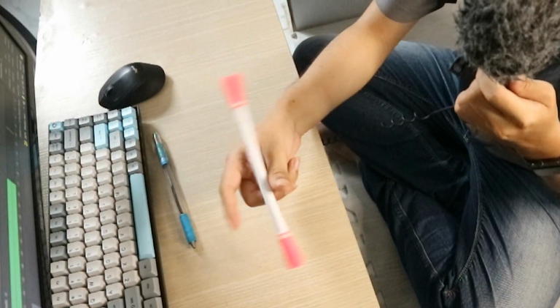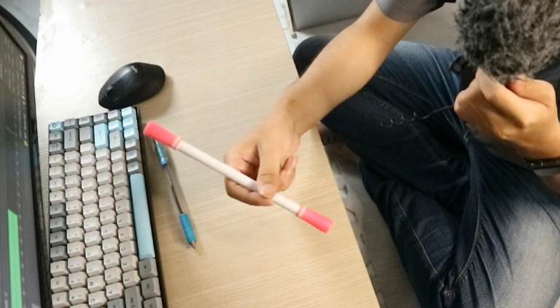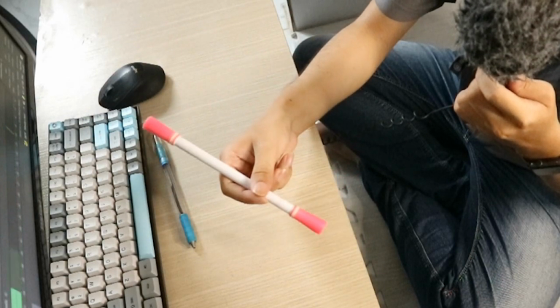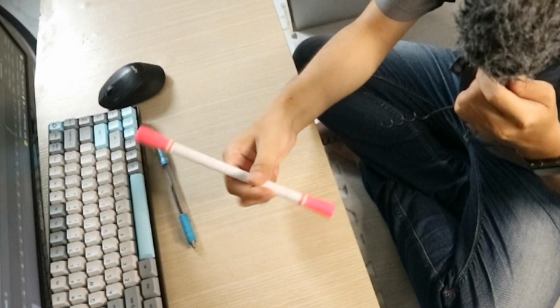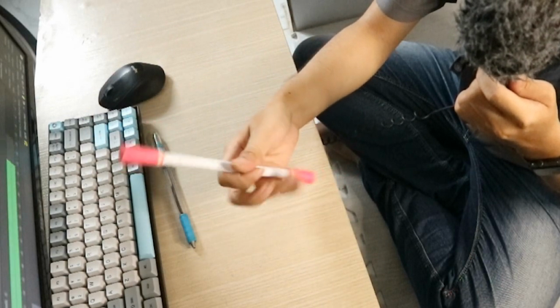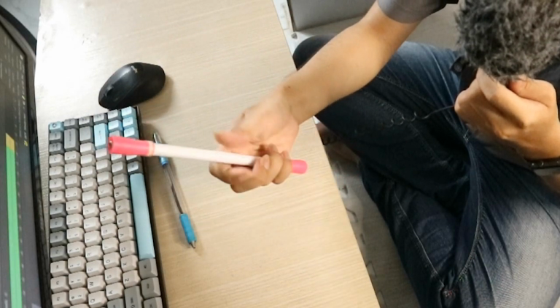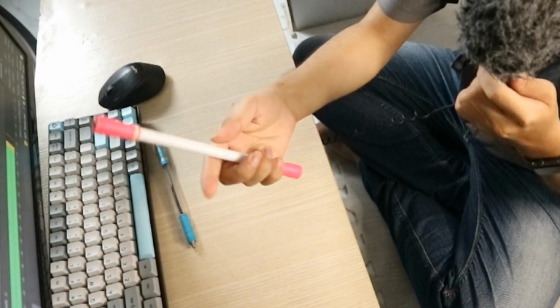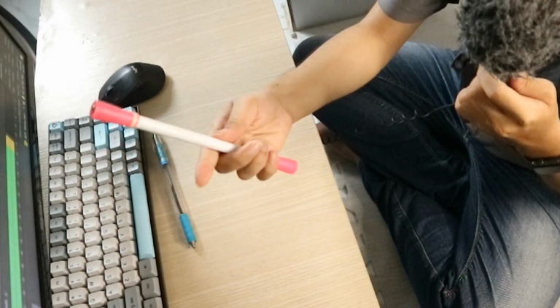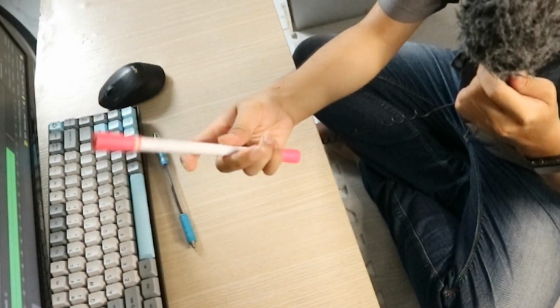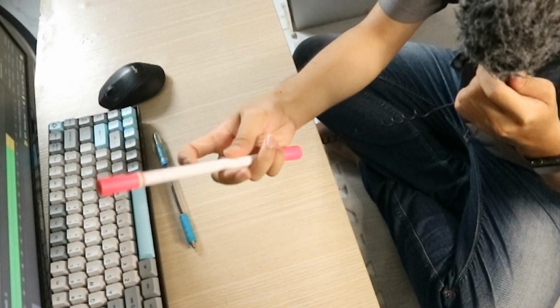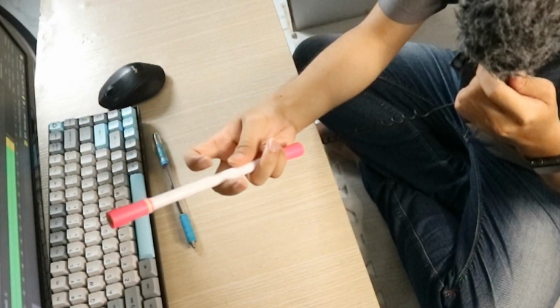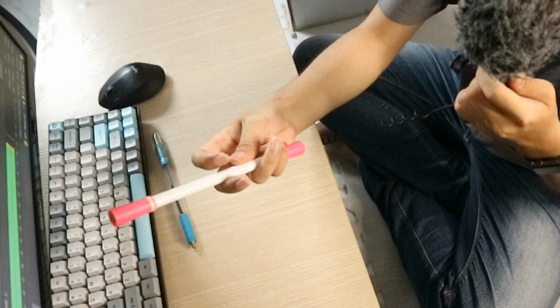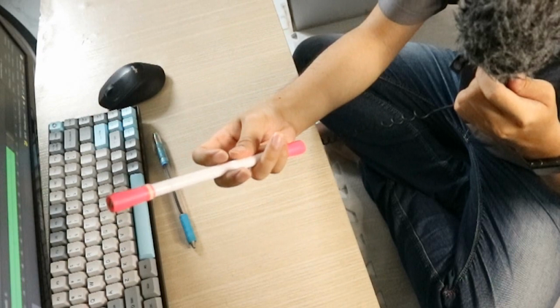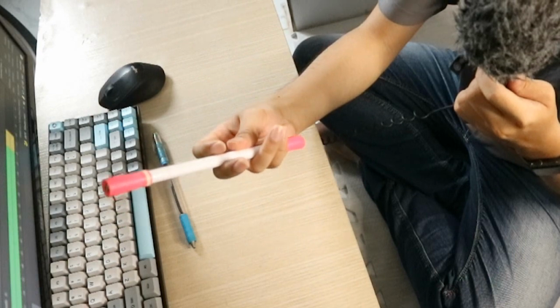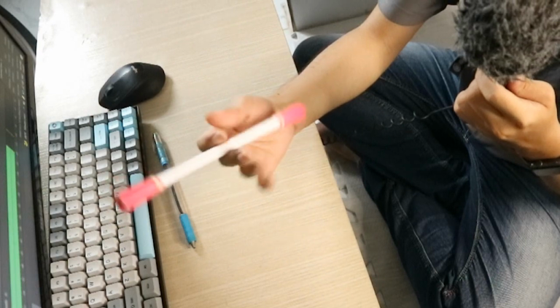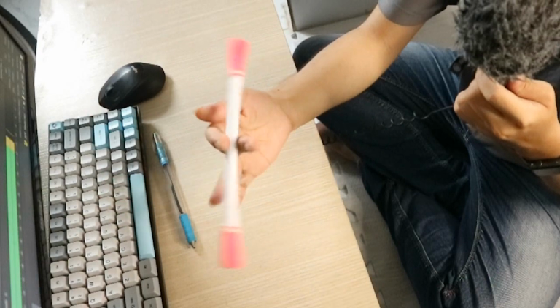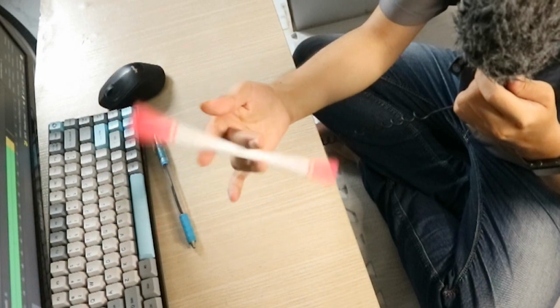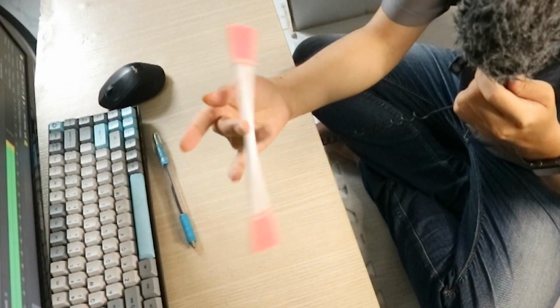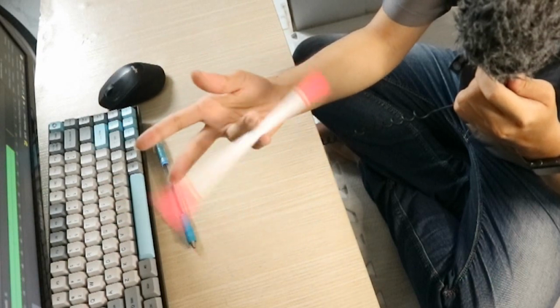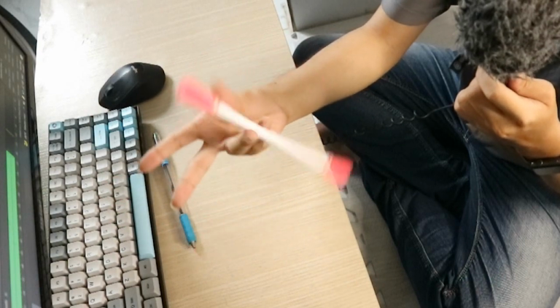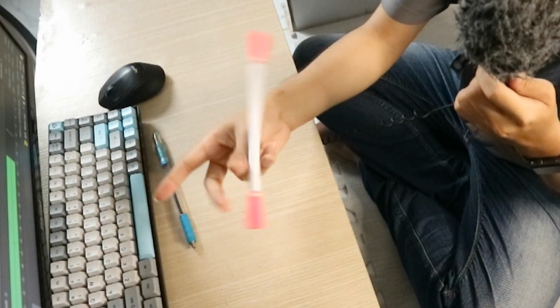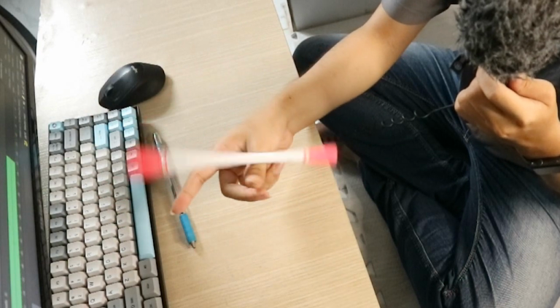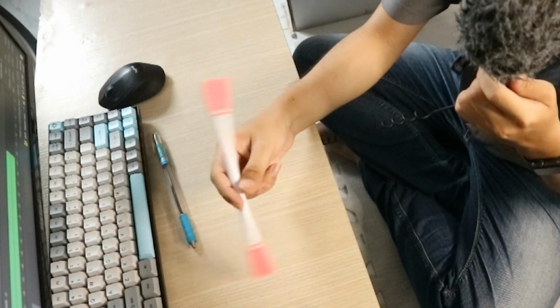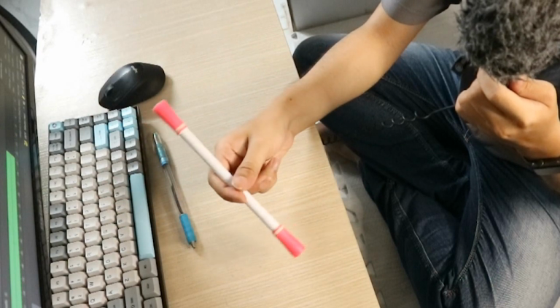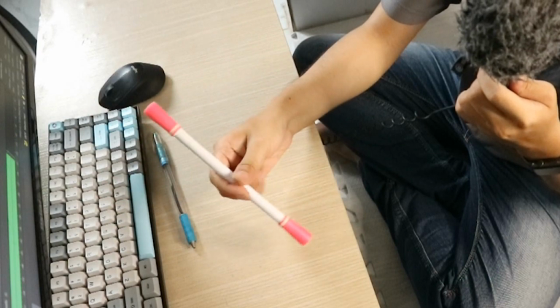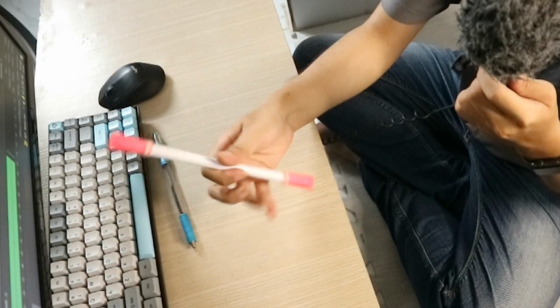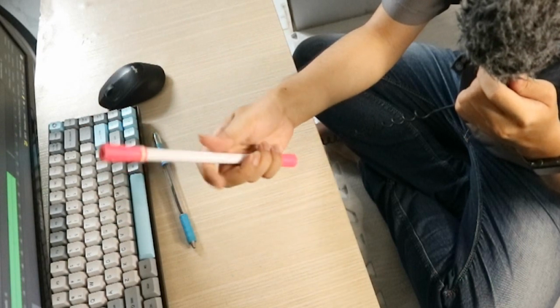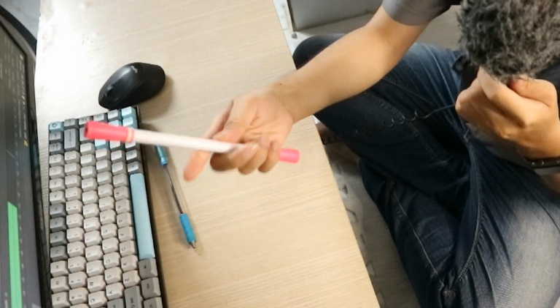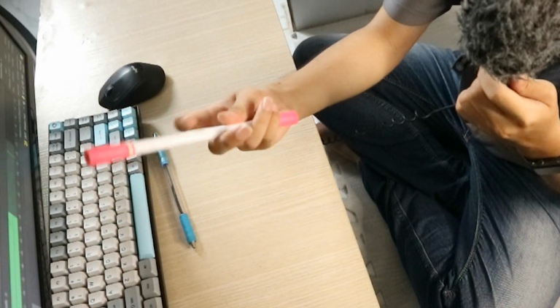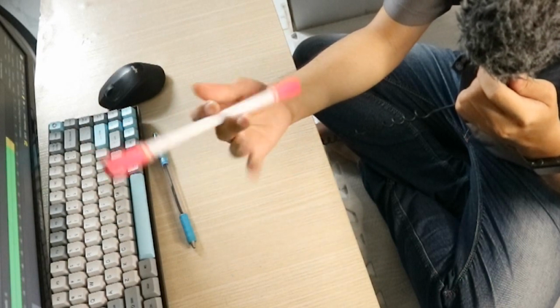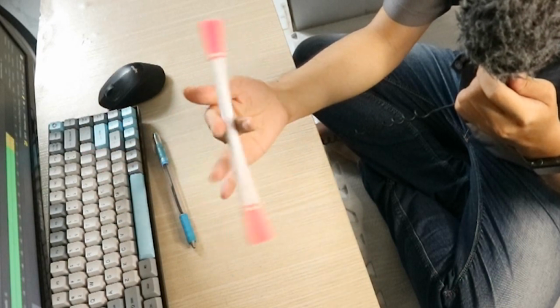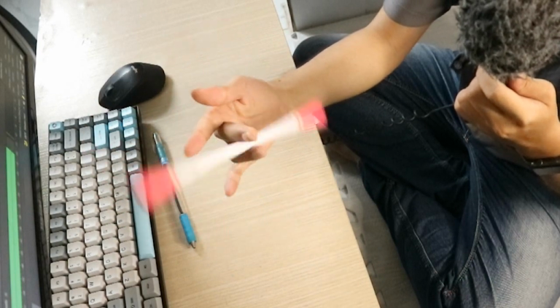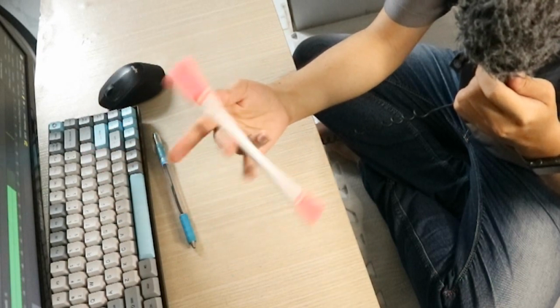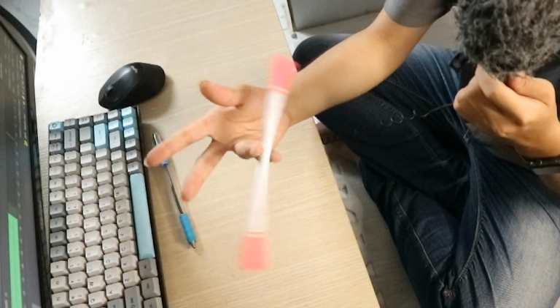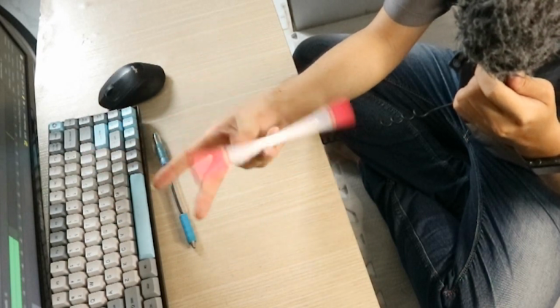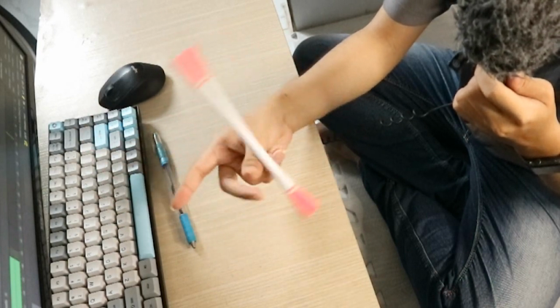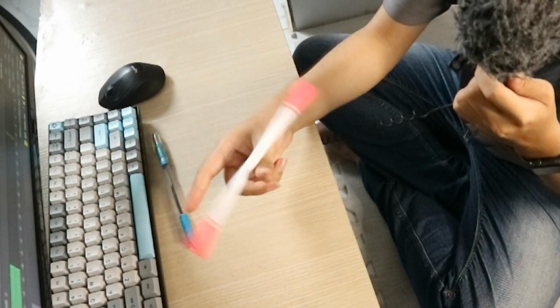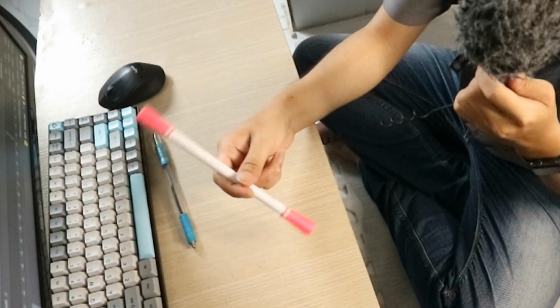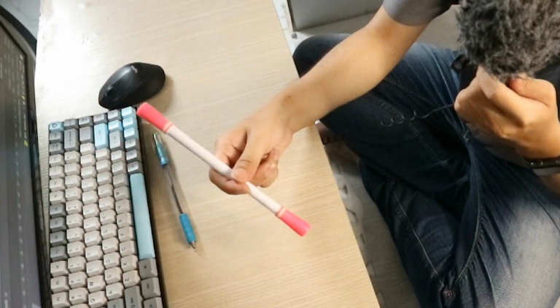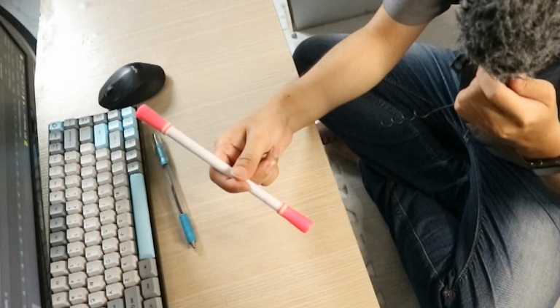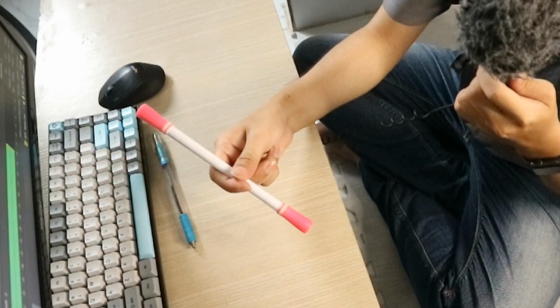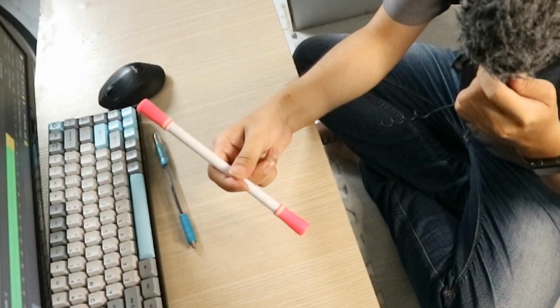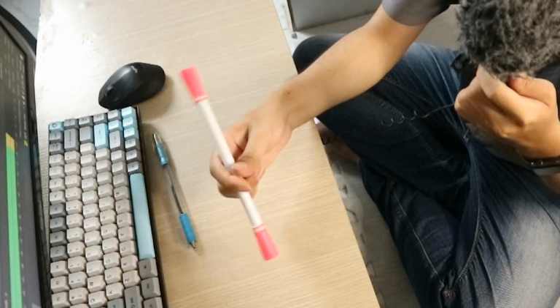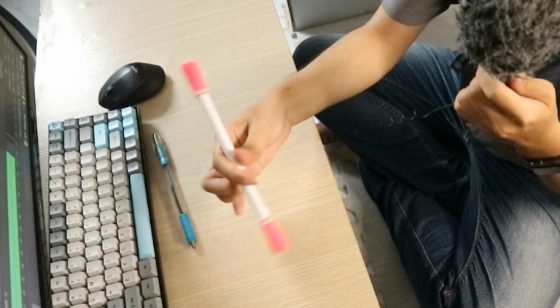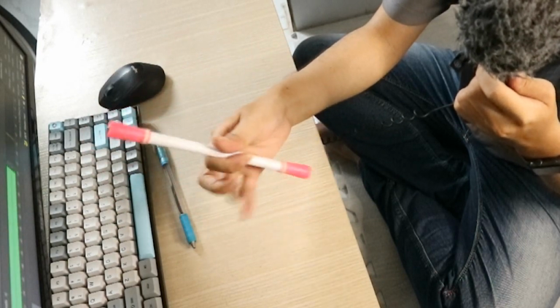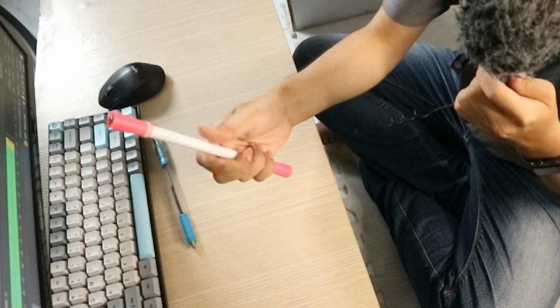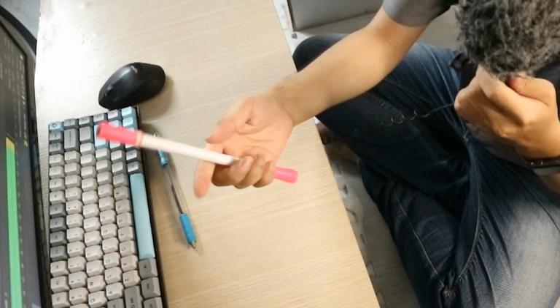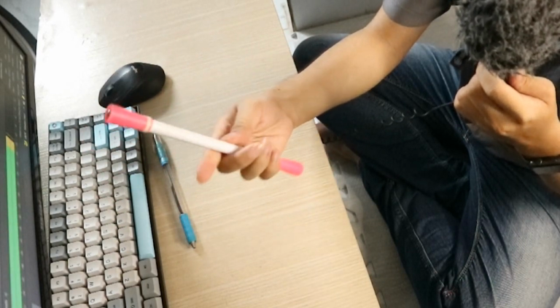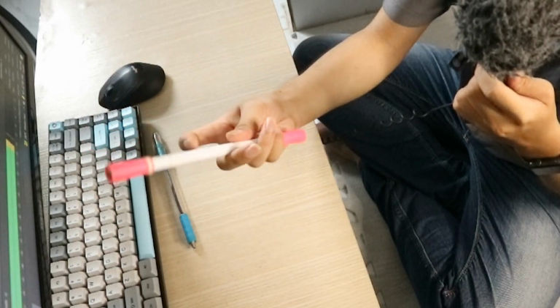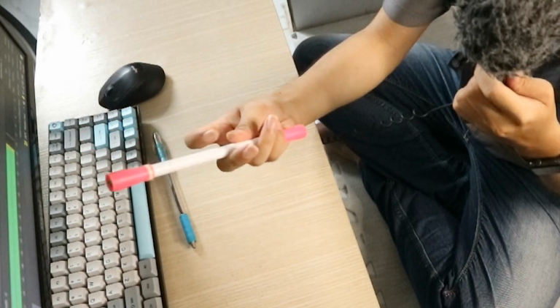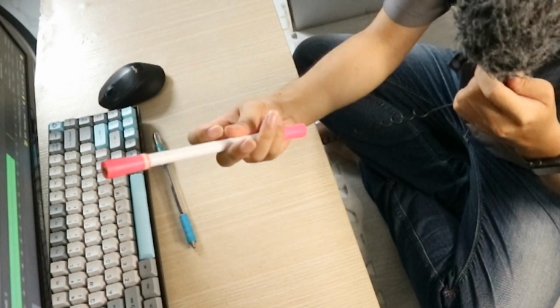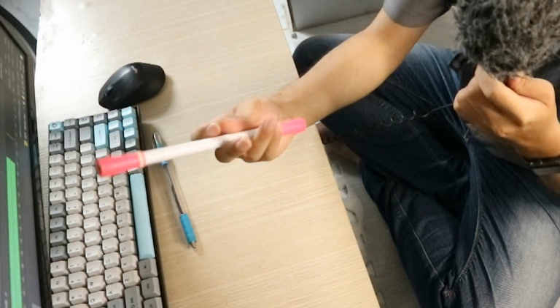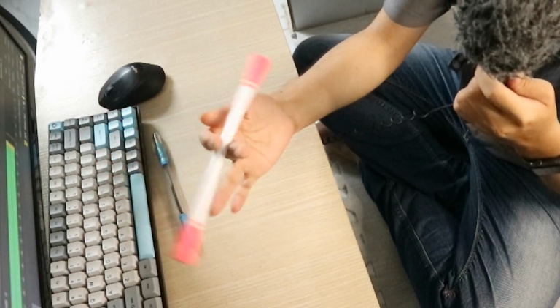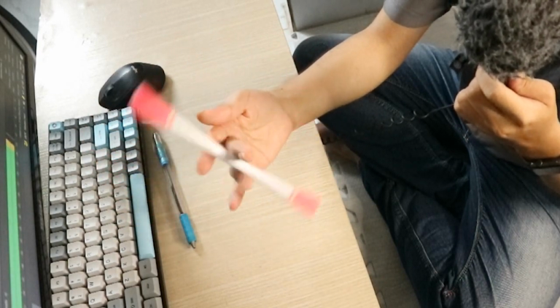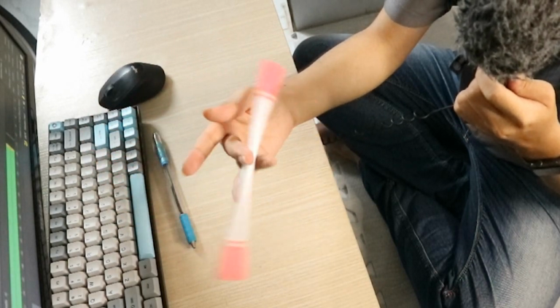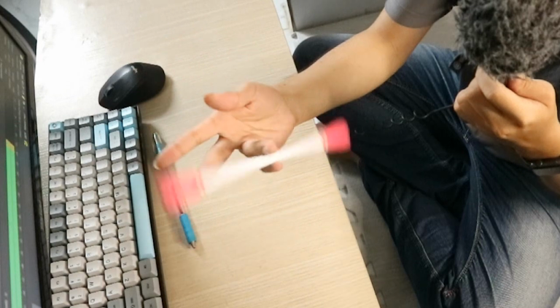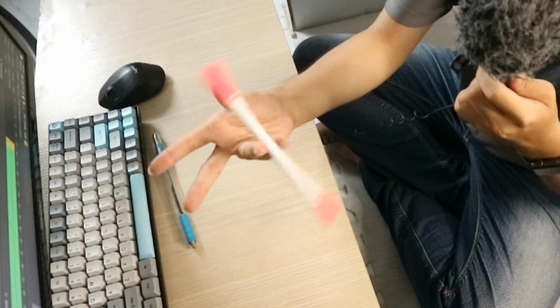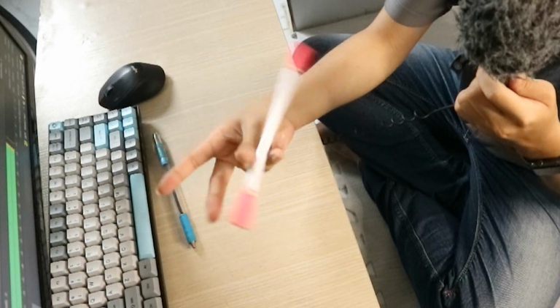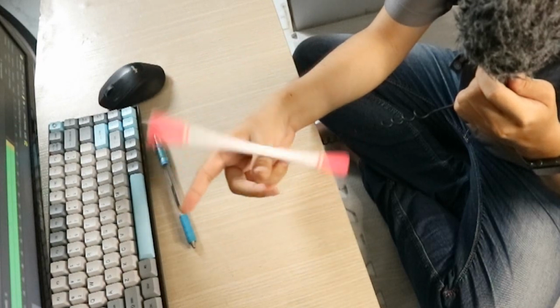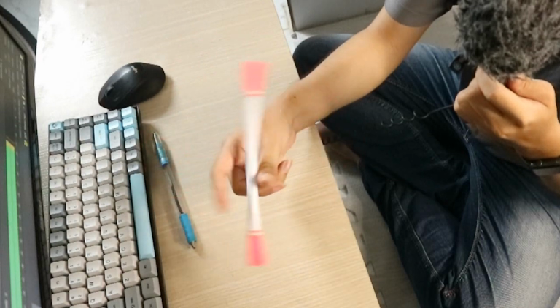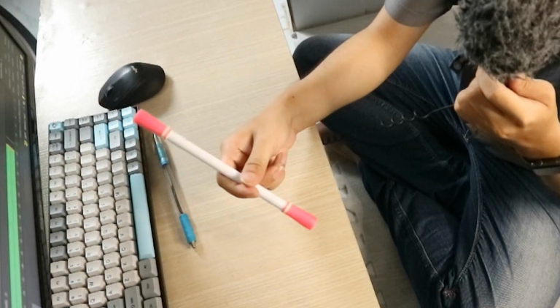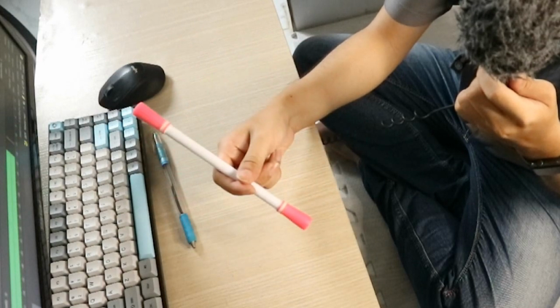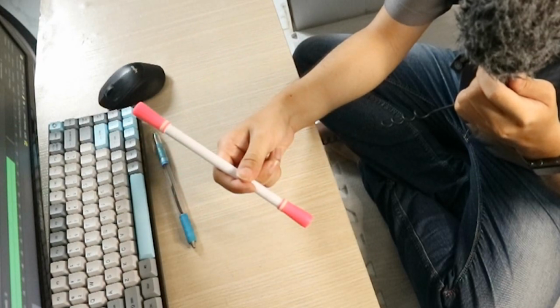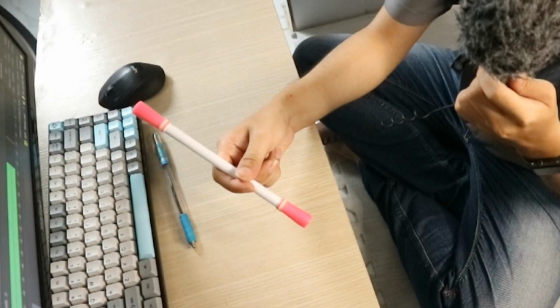Và các bạn lại Fingerpass. Nhưng mà lần này chúng ta sẽ Fingerpass thật là nhanh và đưa cái ngón cái vào luôn để thực hiện một kỹ thuật đó là Thumbaround. Cái đoạn này khá là khó tại vì nó đi rất là nhanh. Các bạn phải tập luyện nhiều thì mới có thể điều khiển được cái đoạn này.